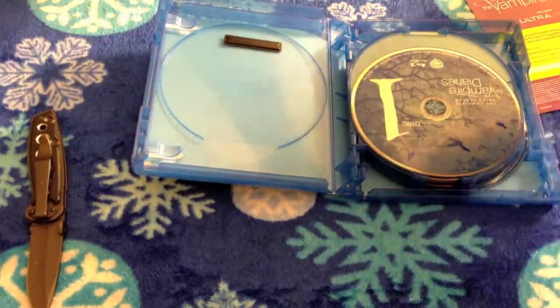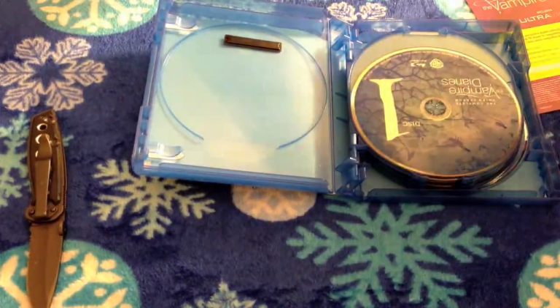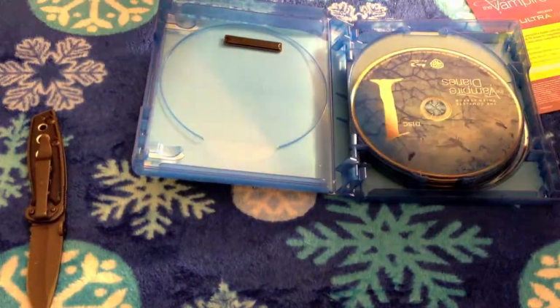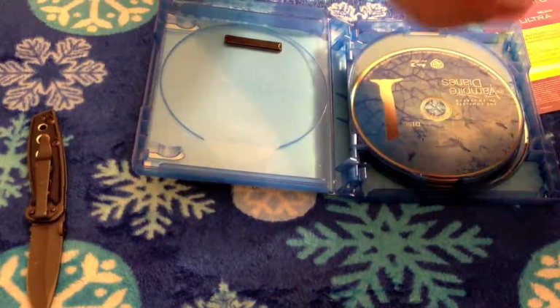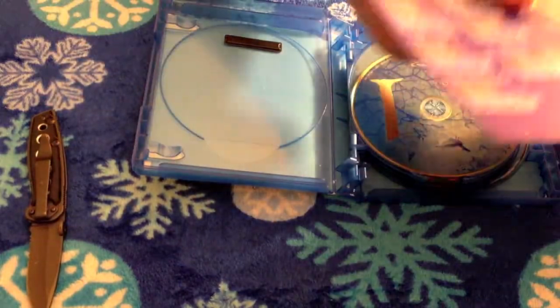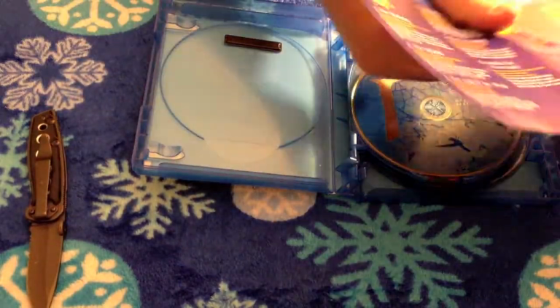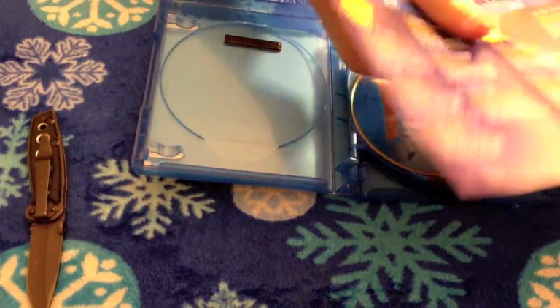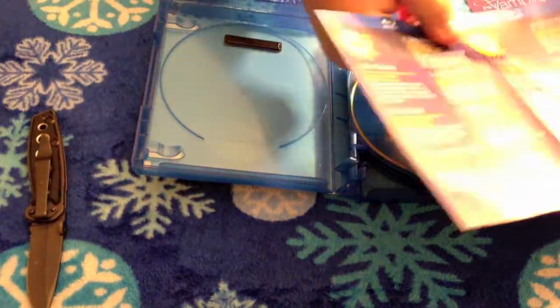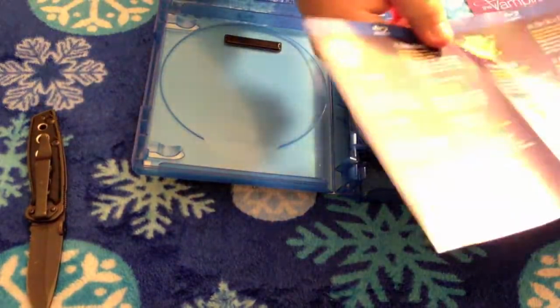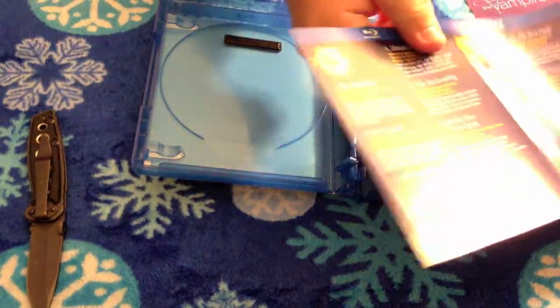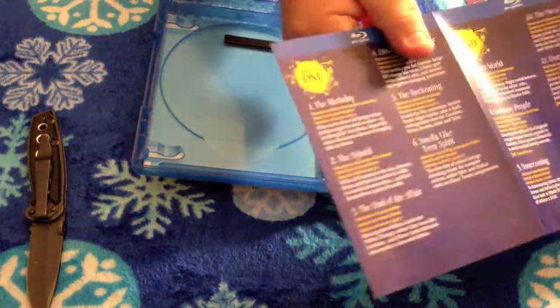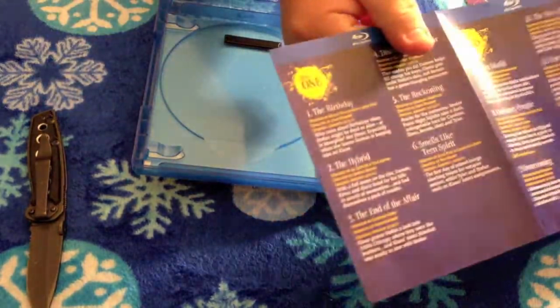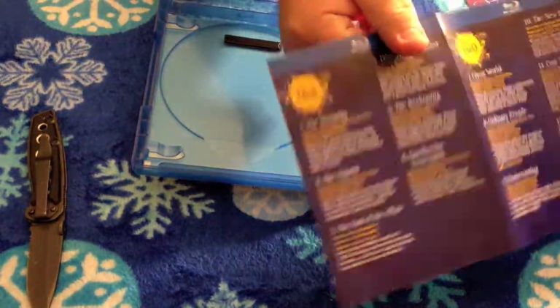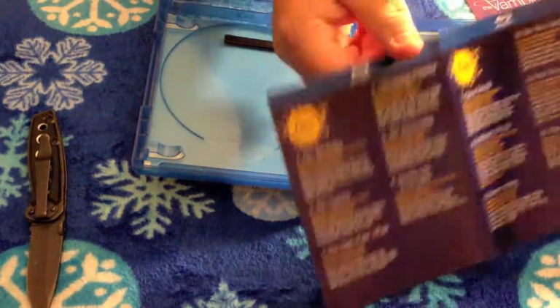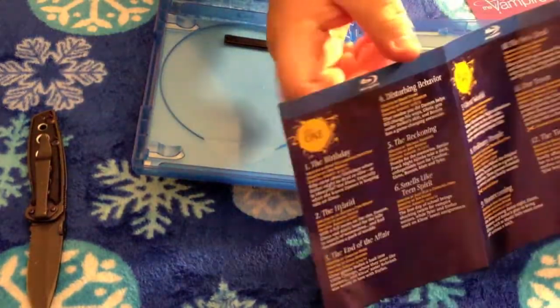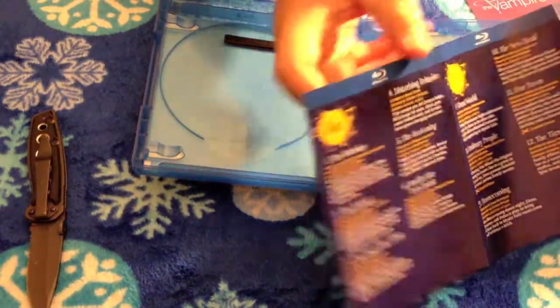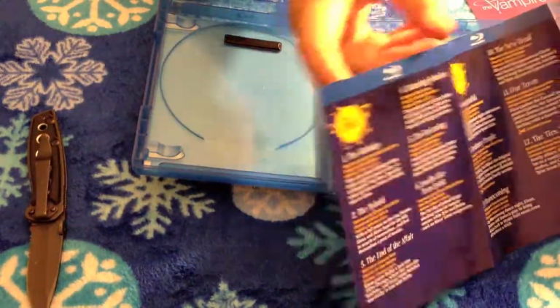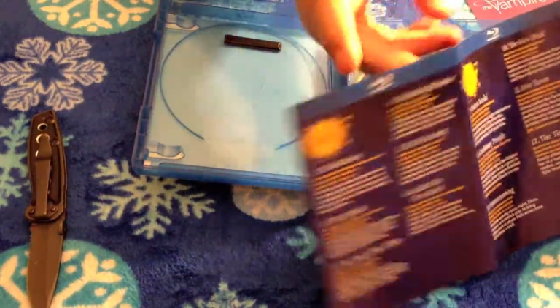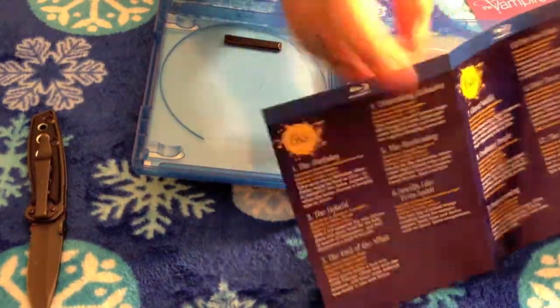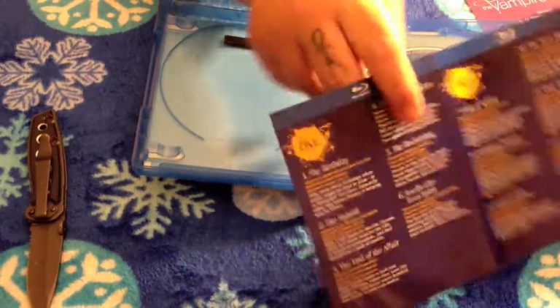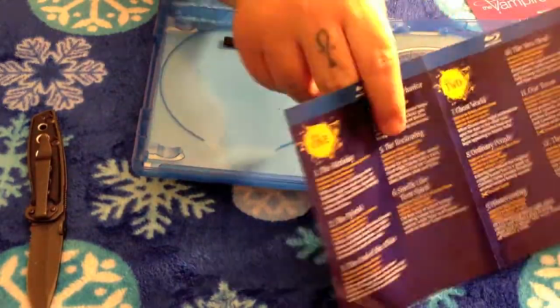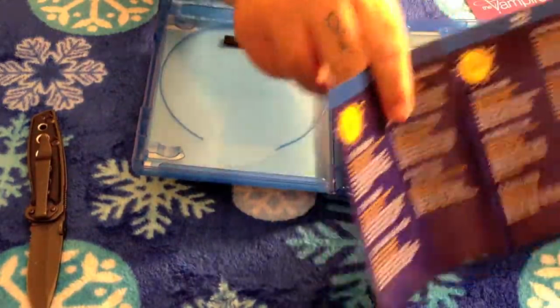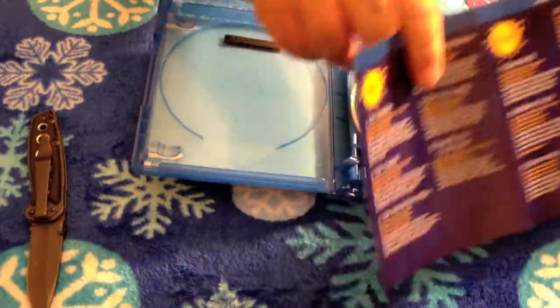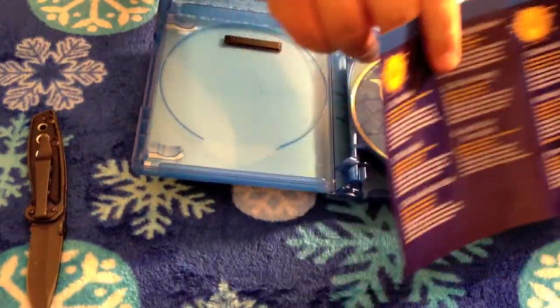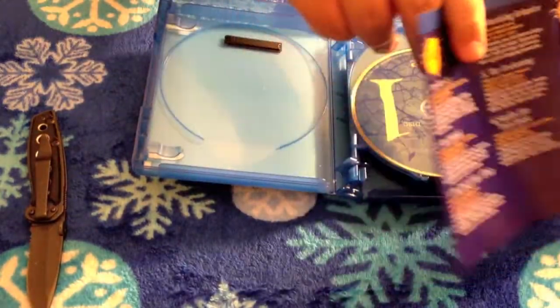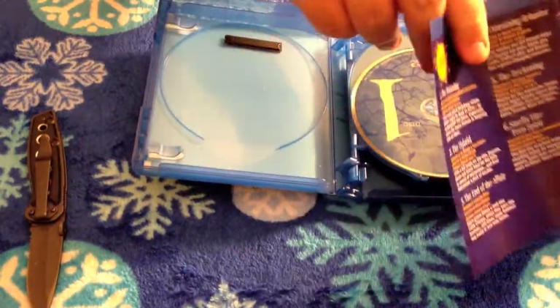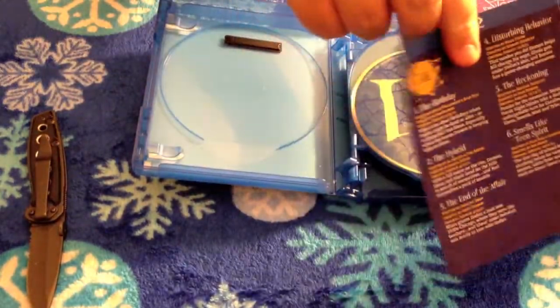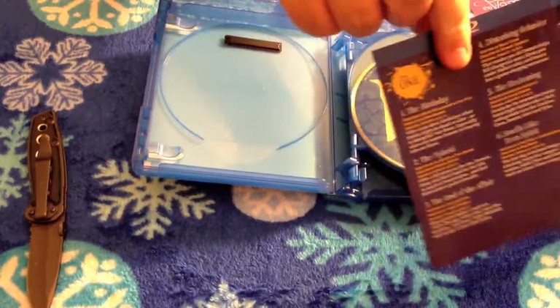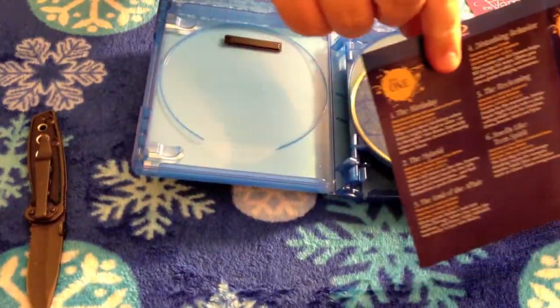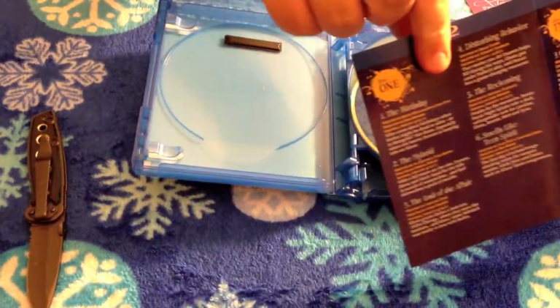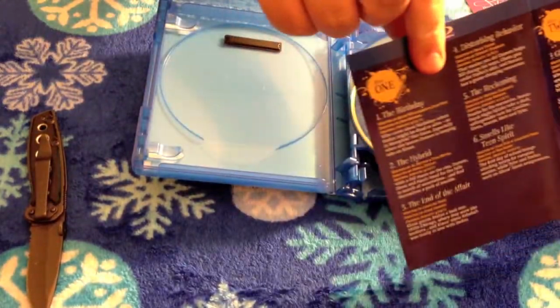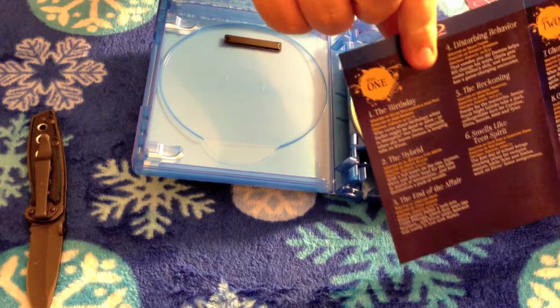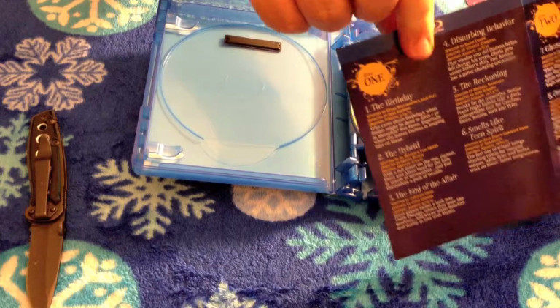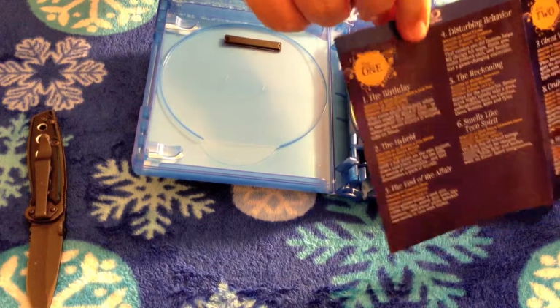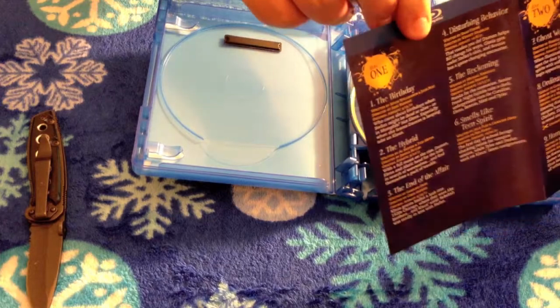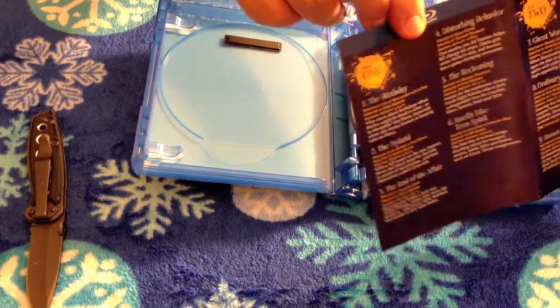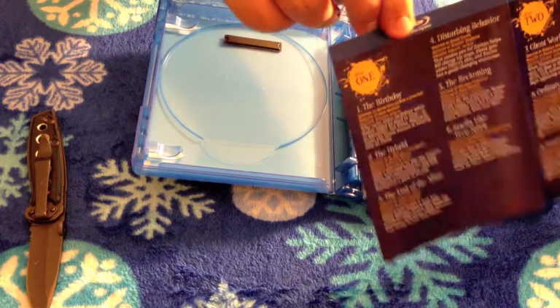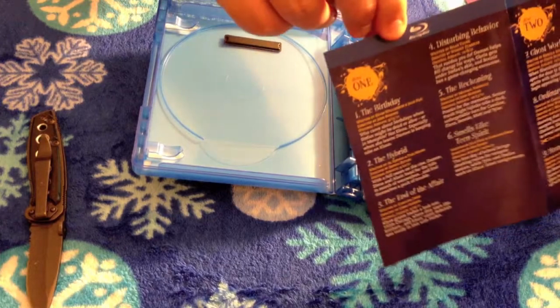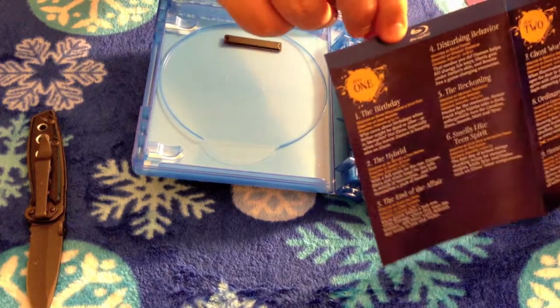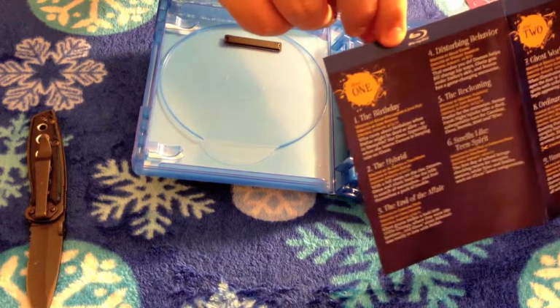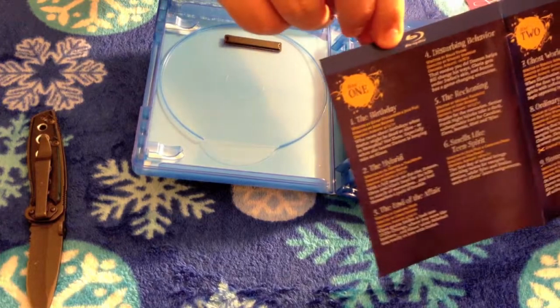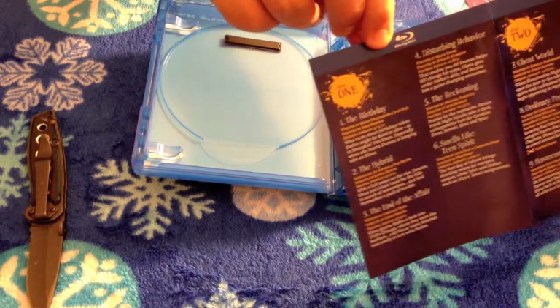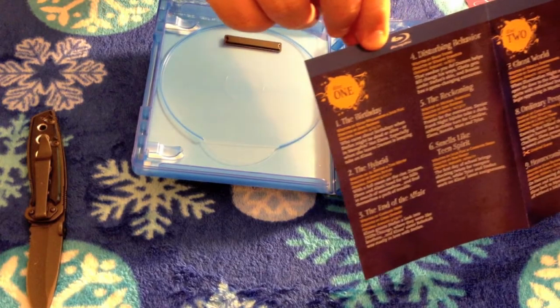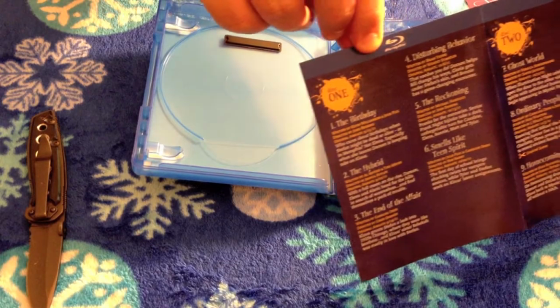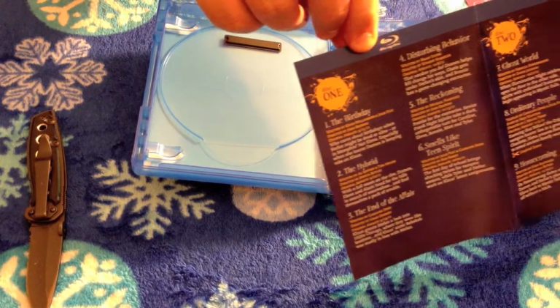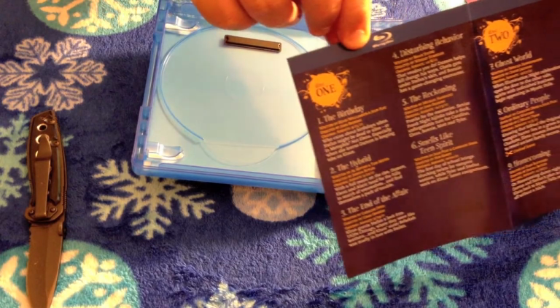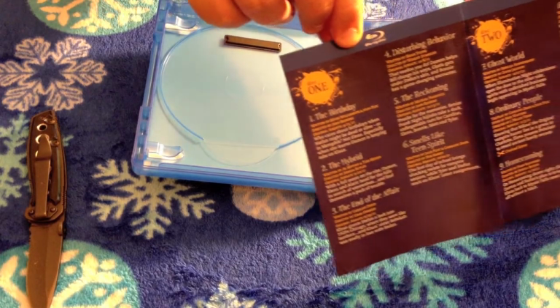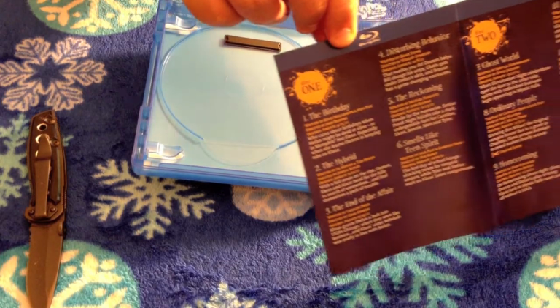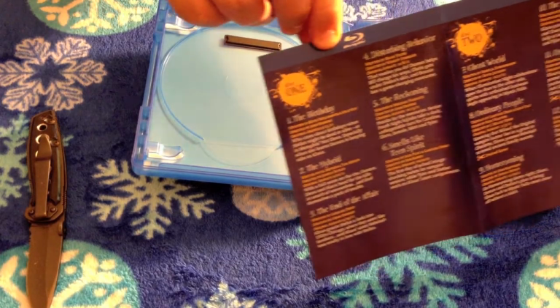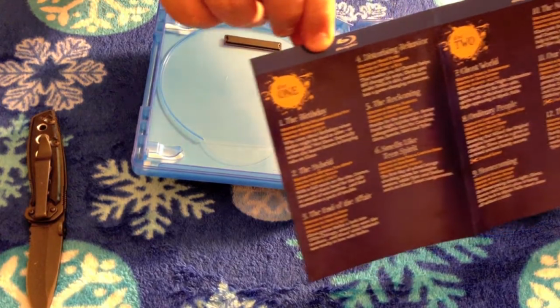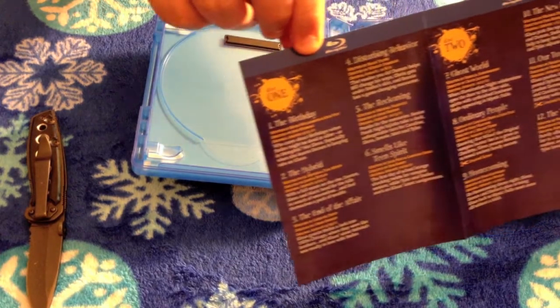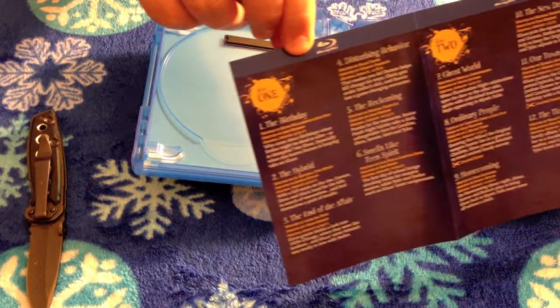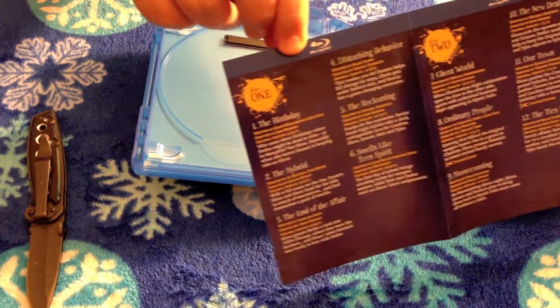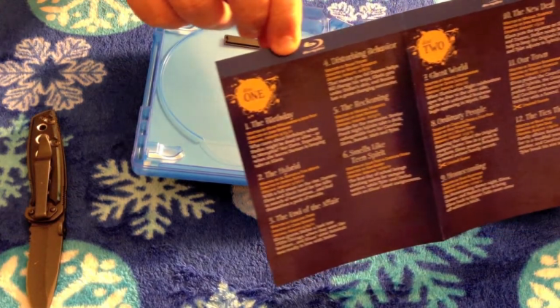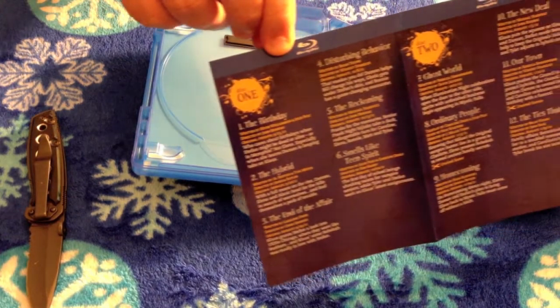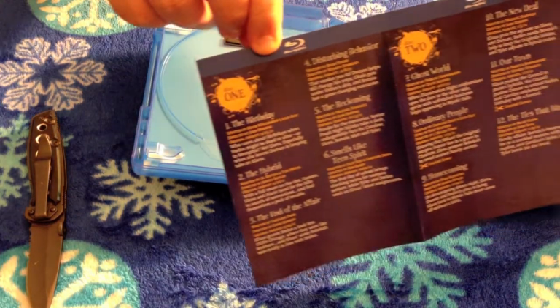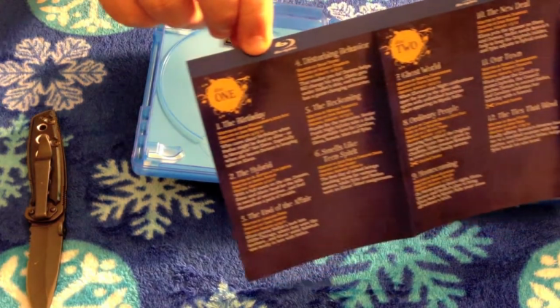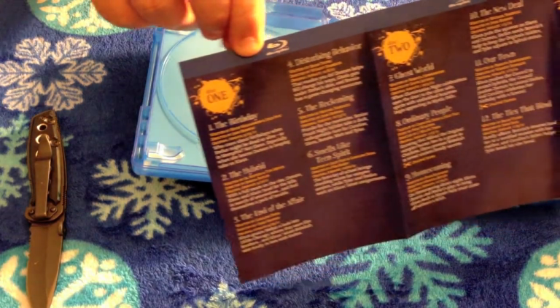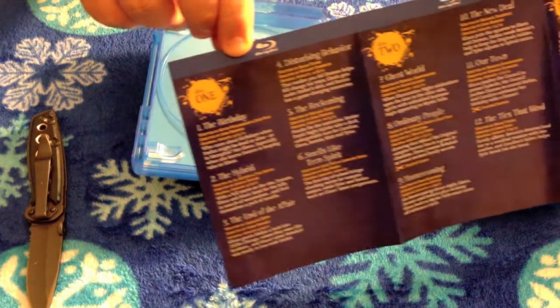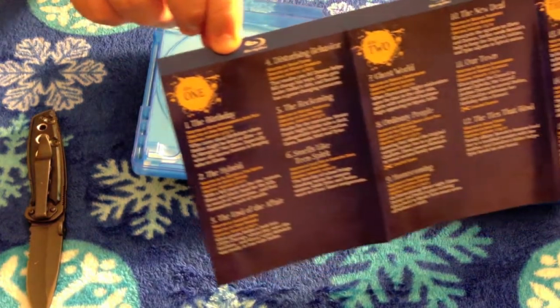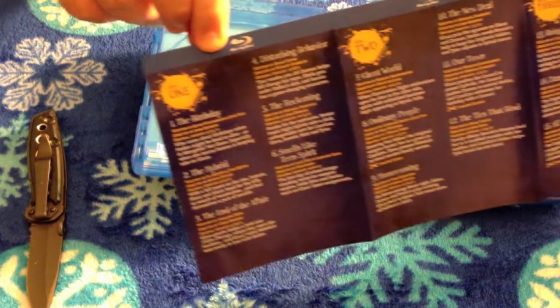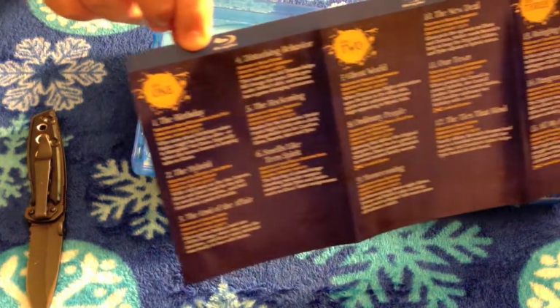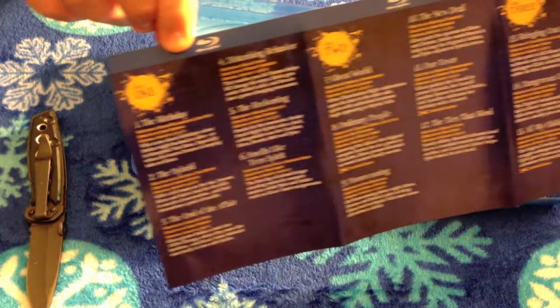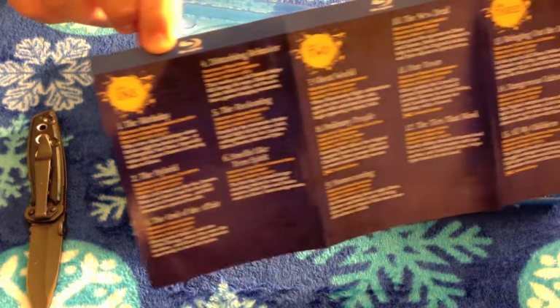If you flip this over, that side is for all the DVDs, and this side is for the Blu-rays. We'll go ahead and just pan across.